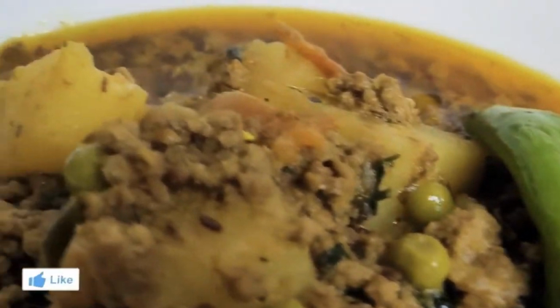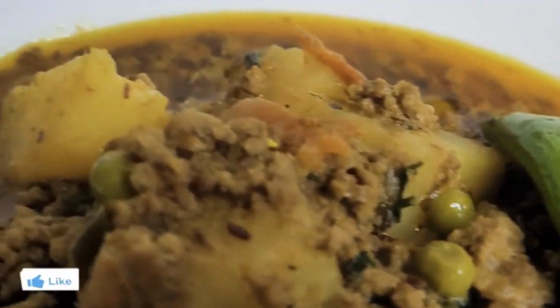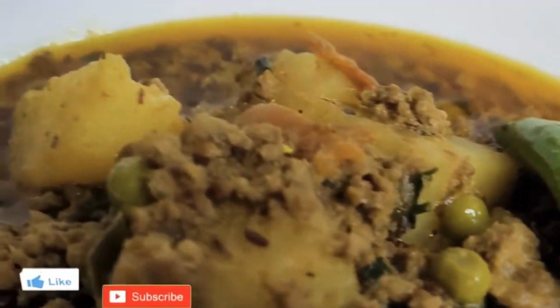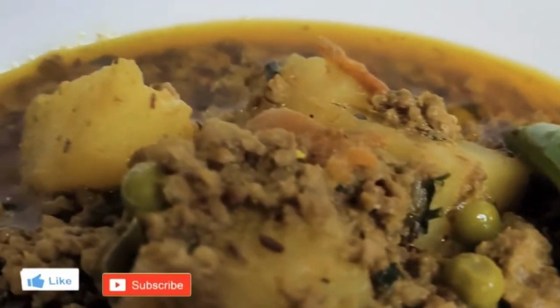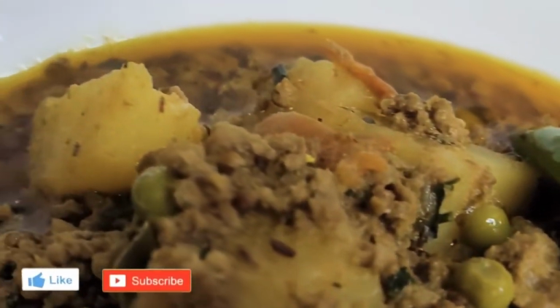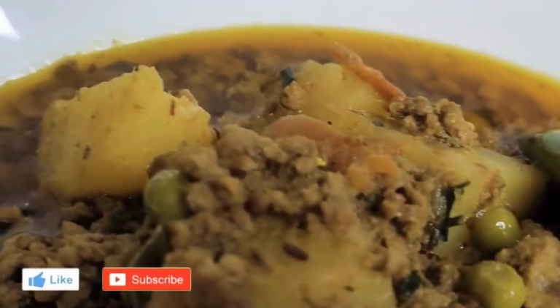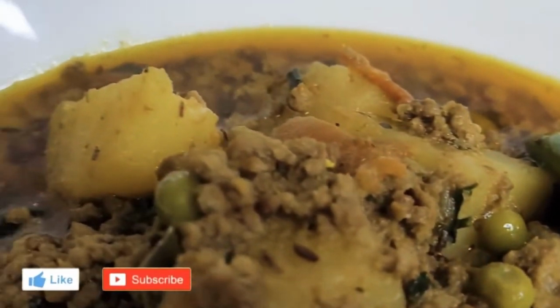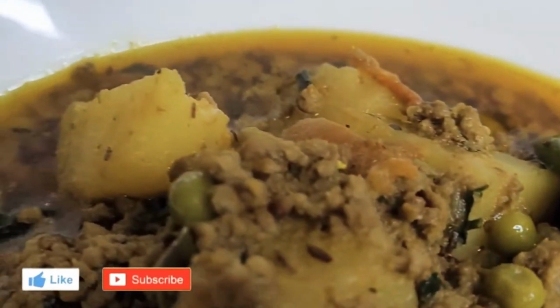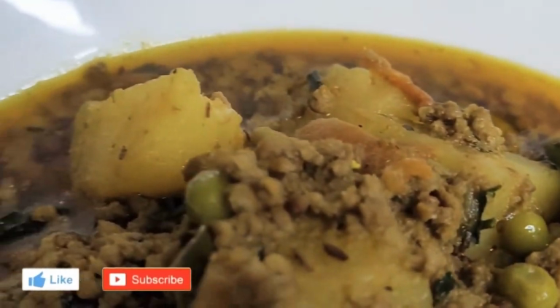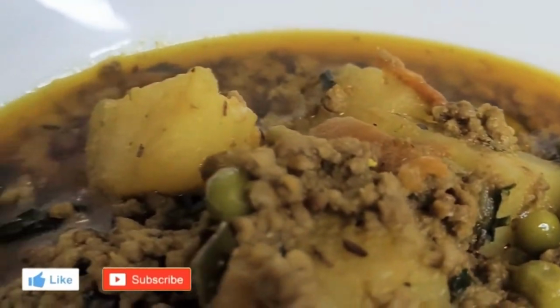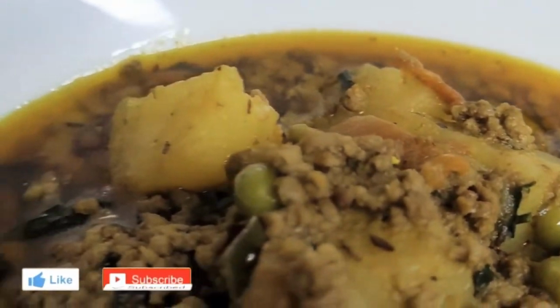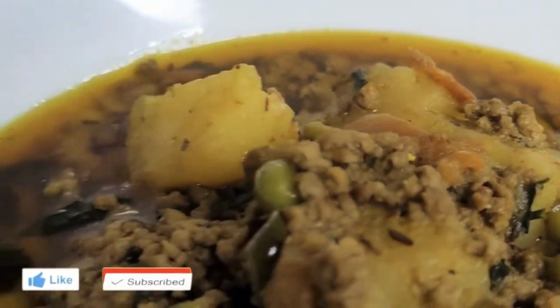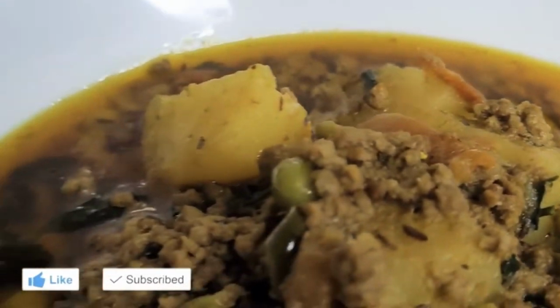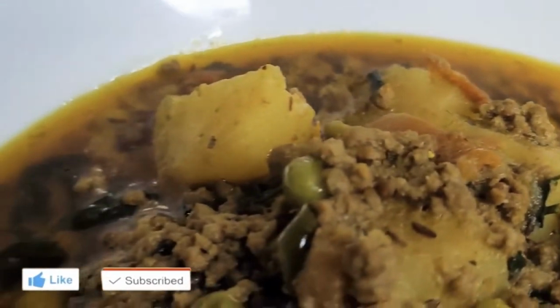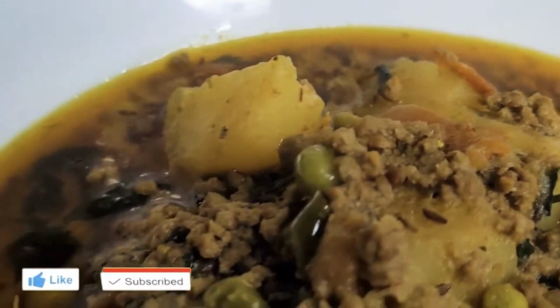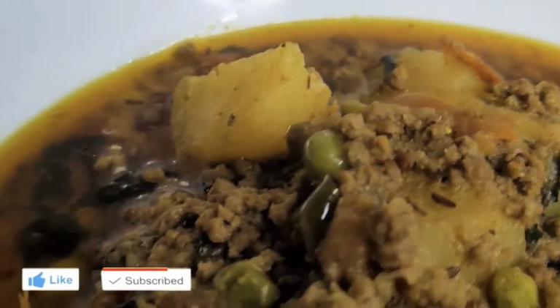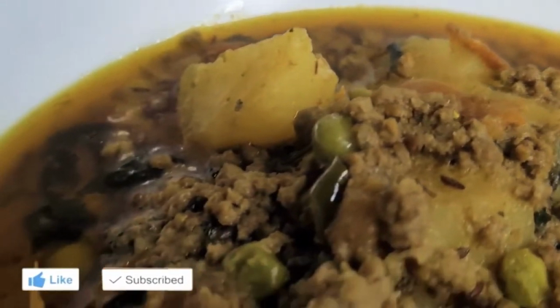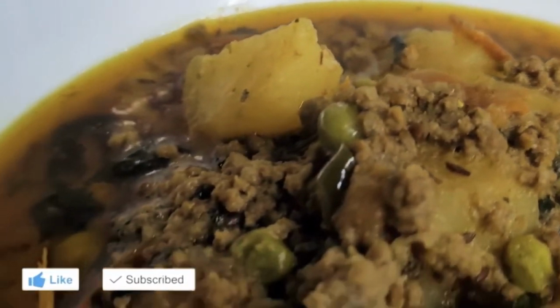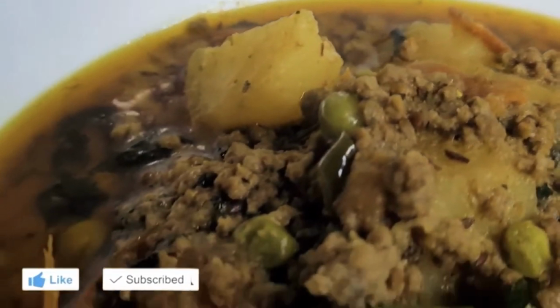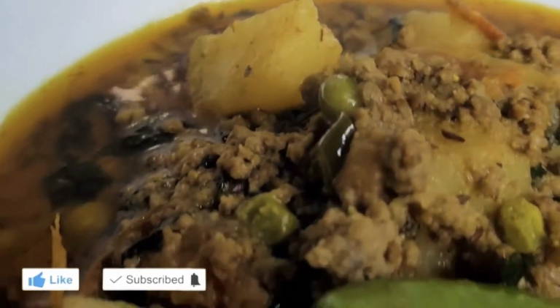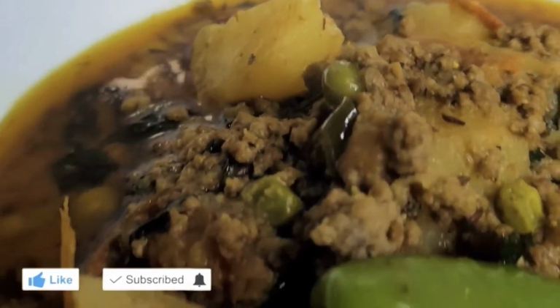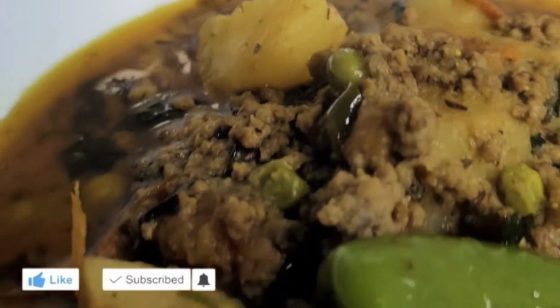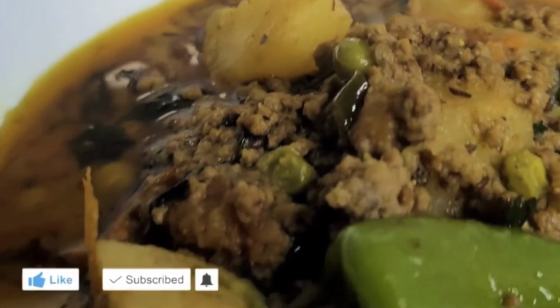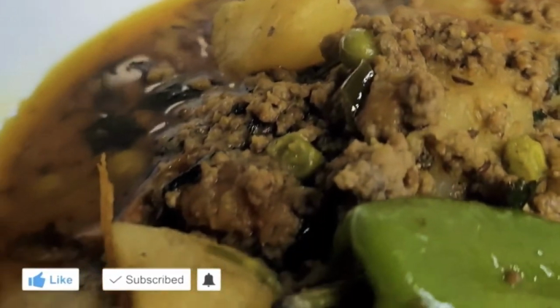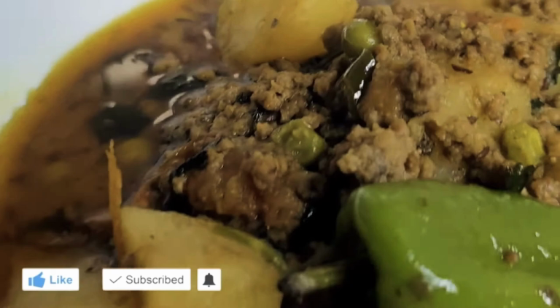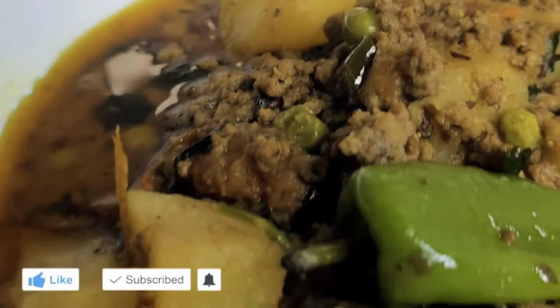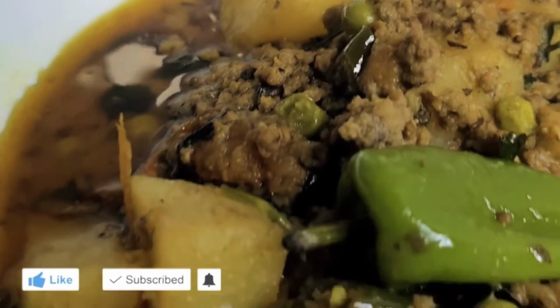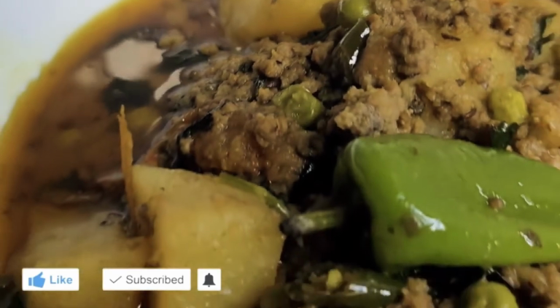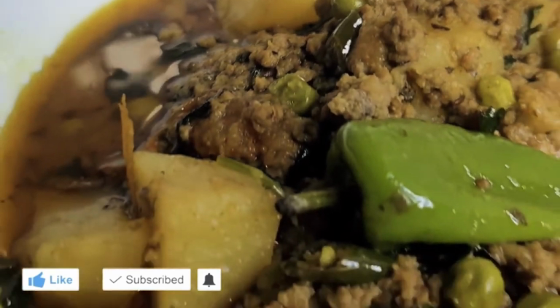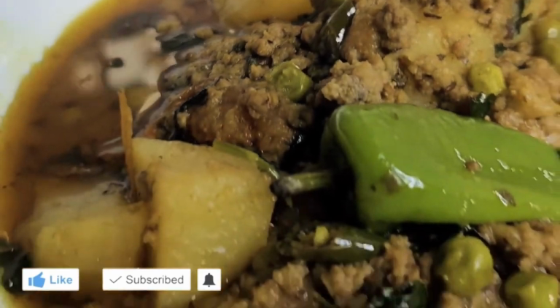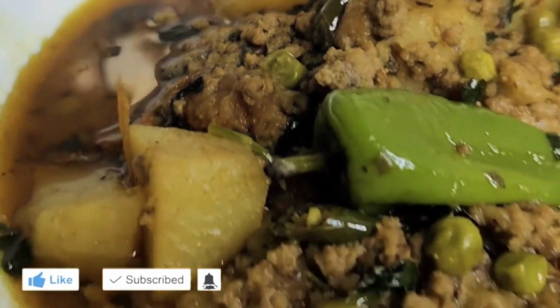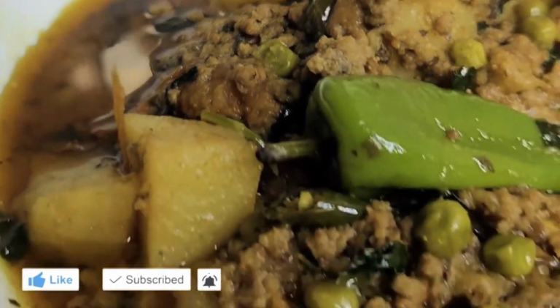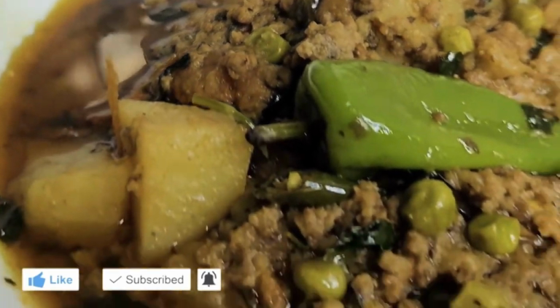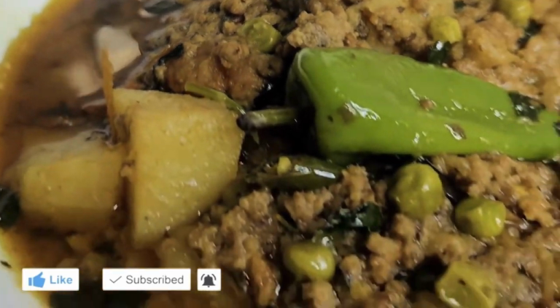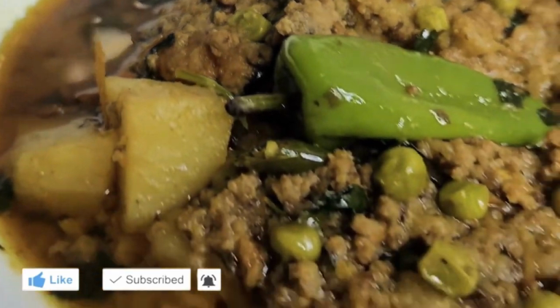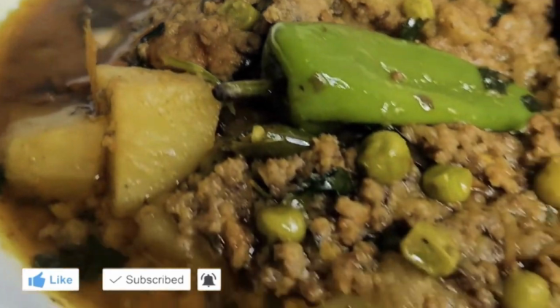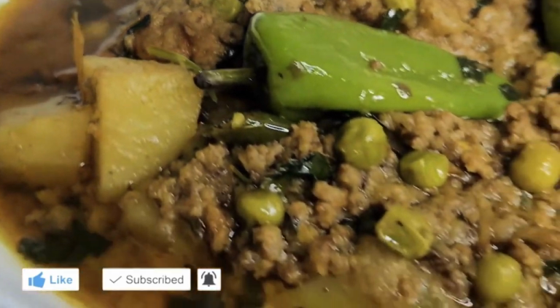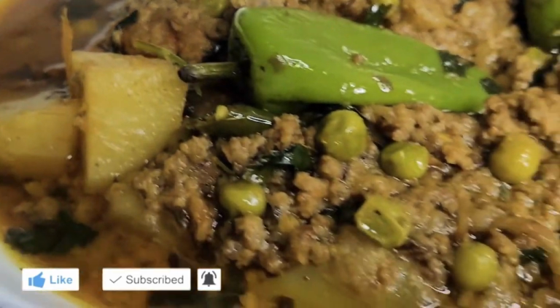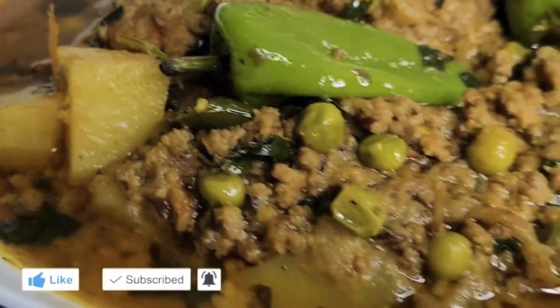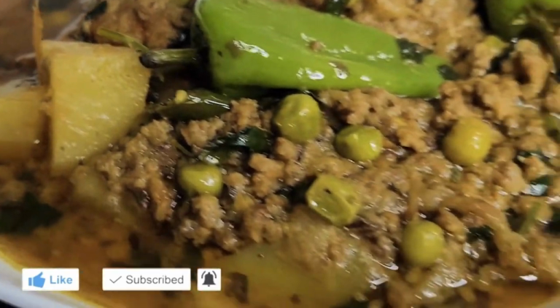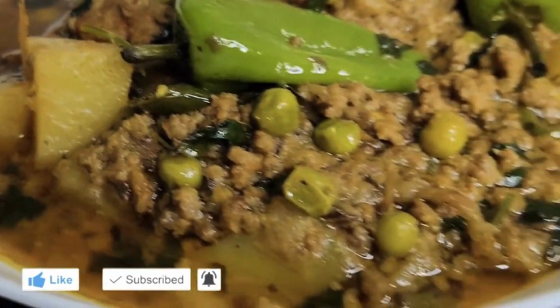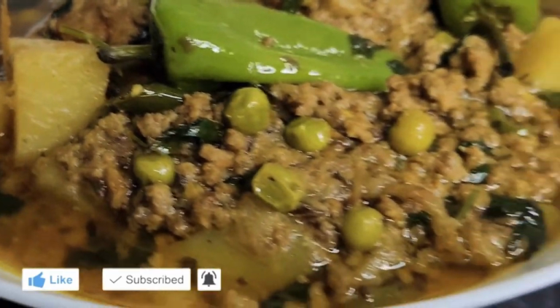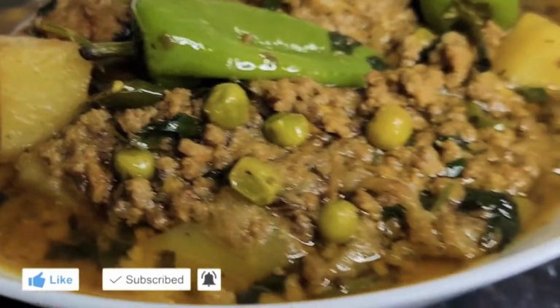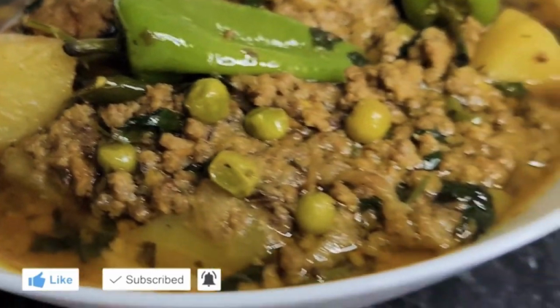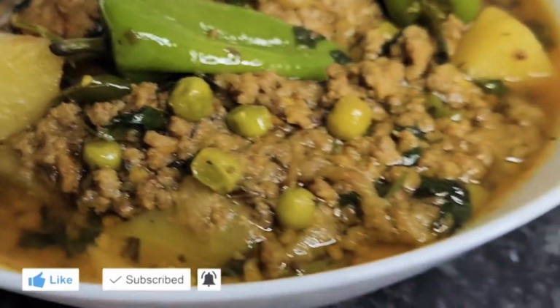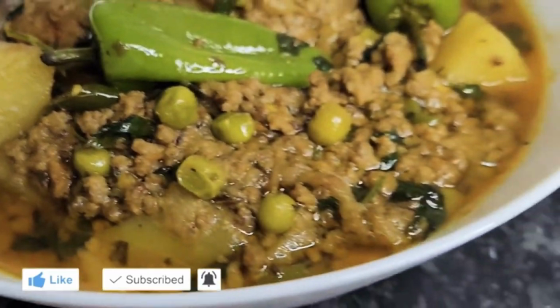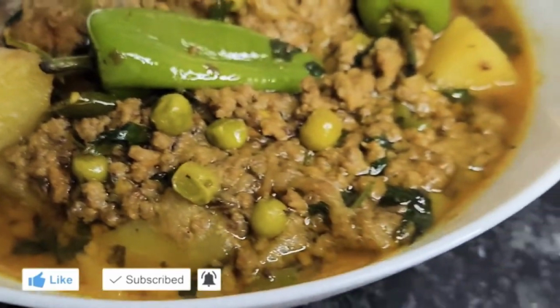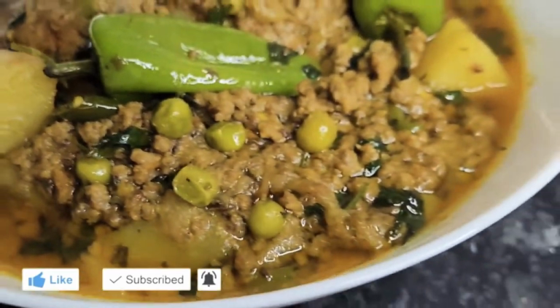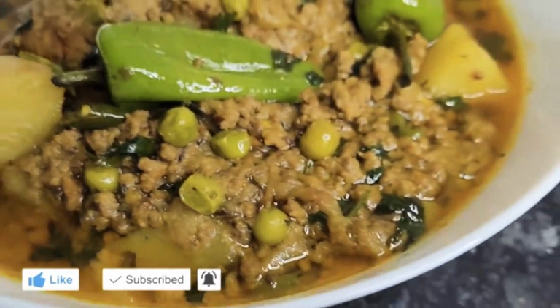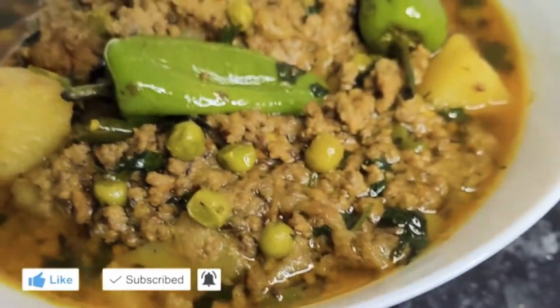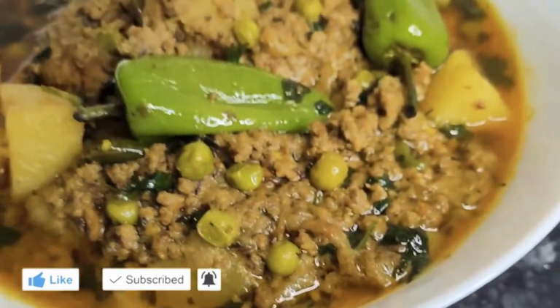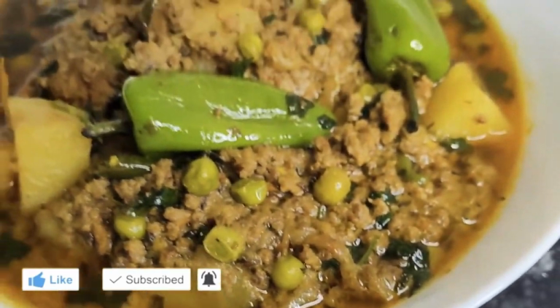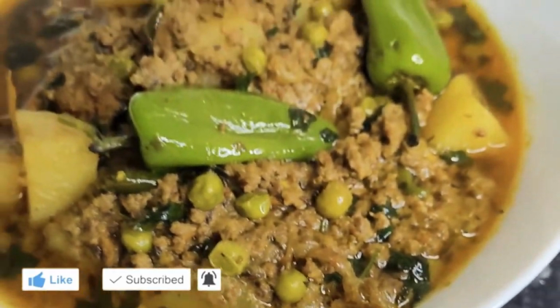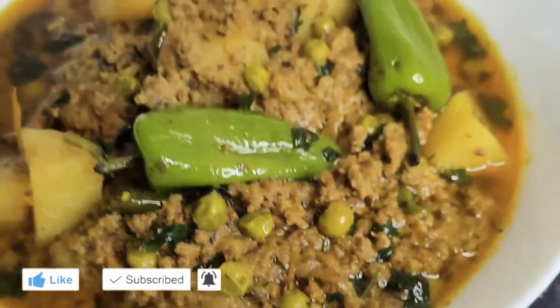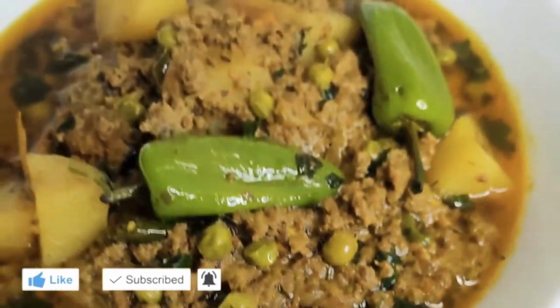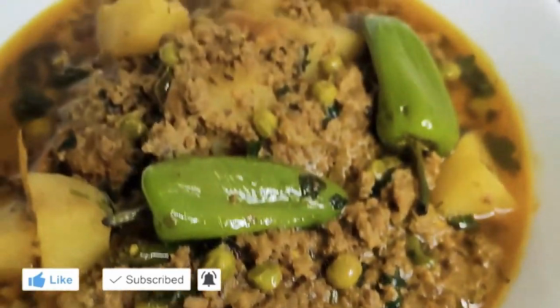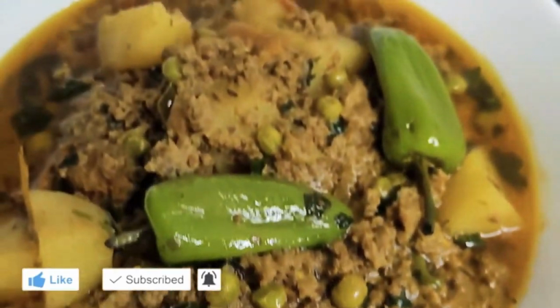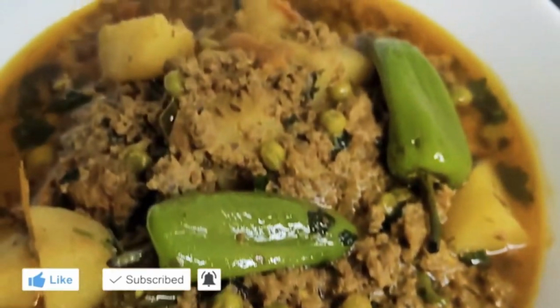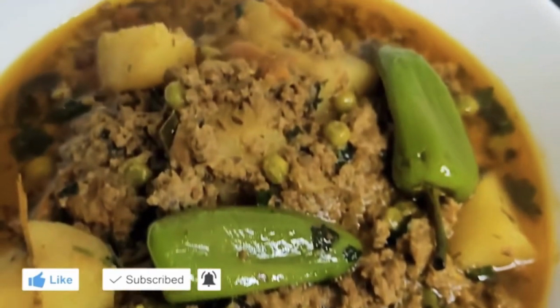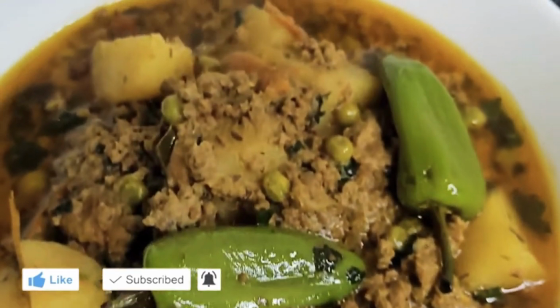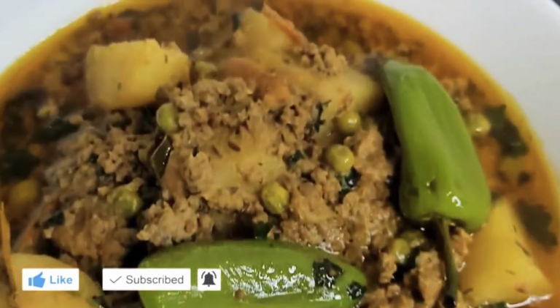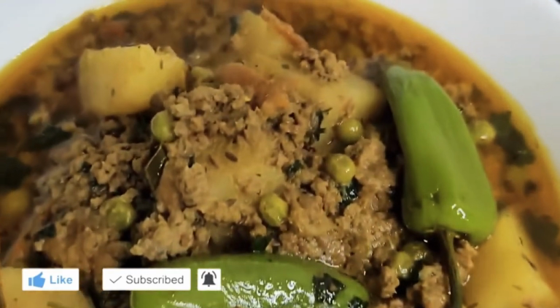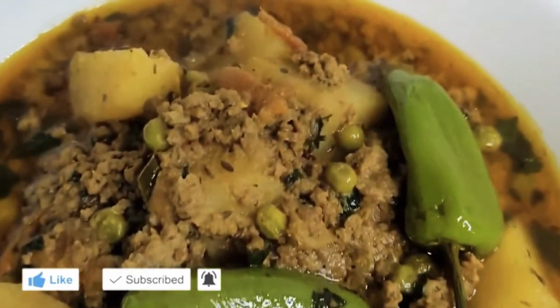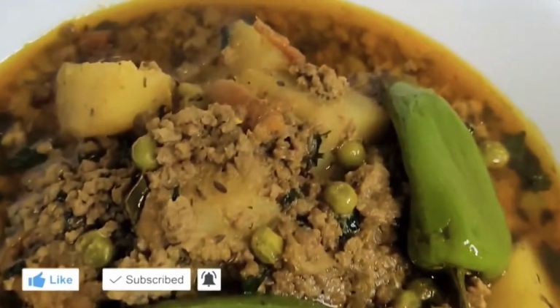Hello viewers, welcome back to my channel. I hope you are well and doing good. Today's recipe is keema aloo matar.